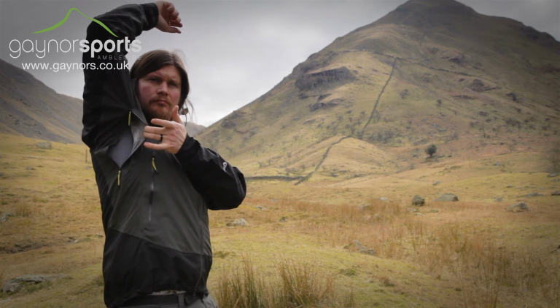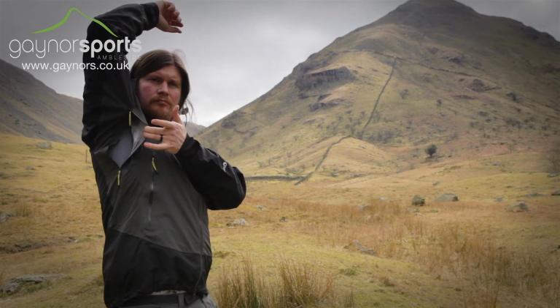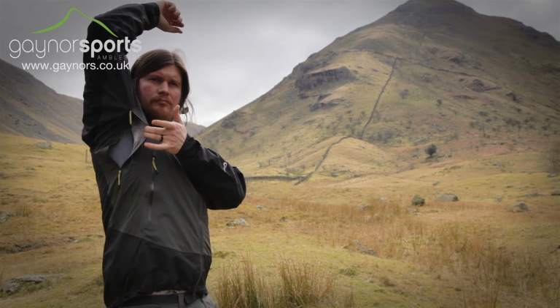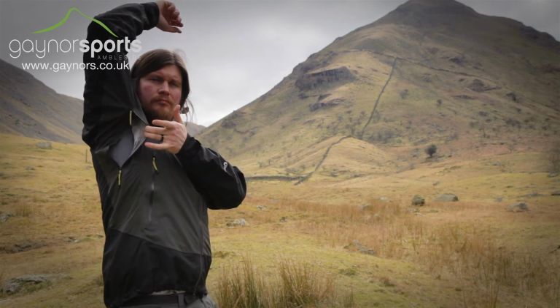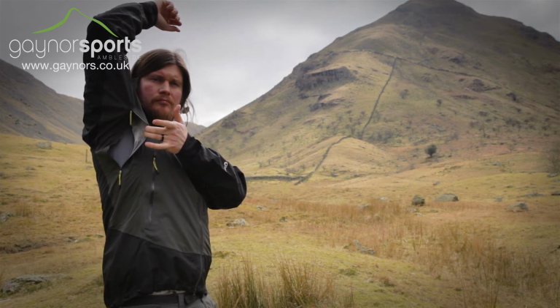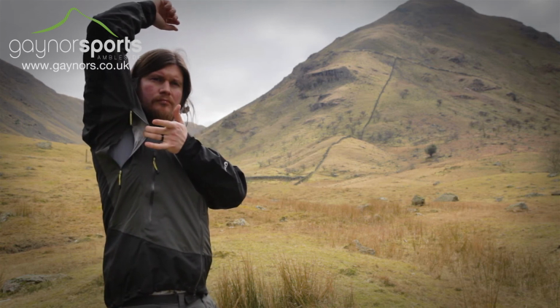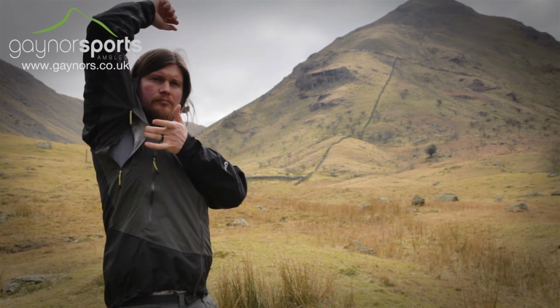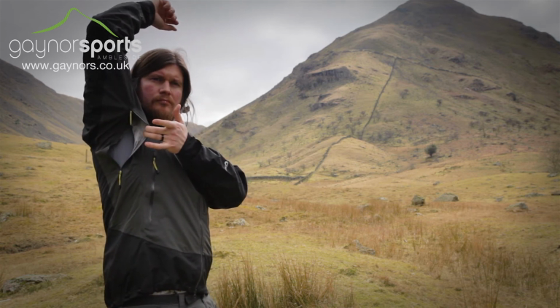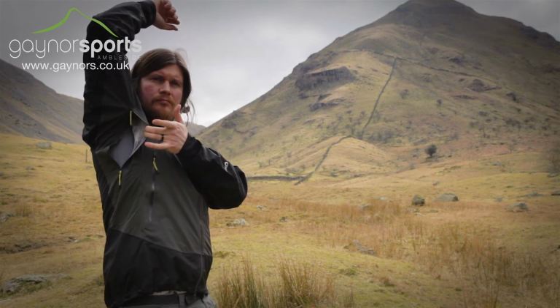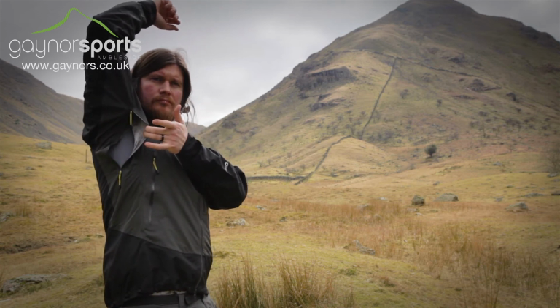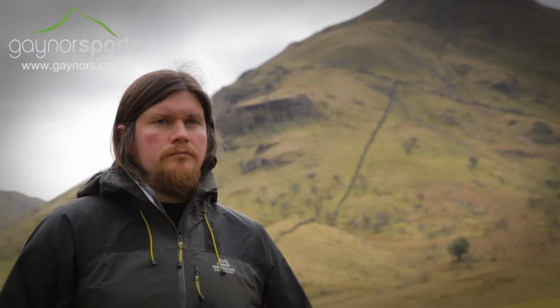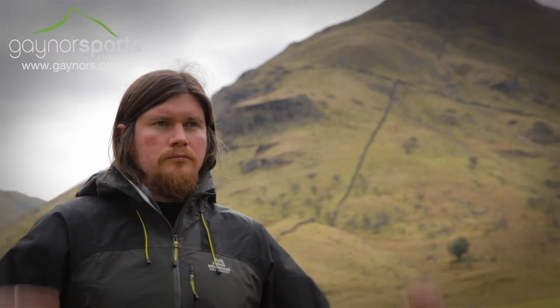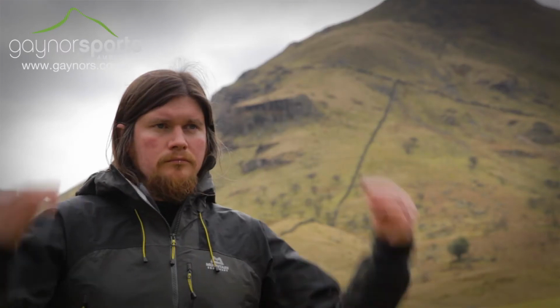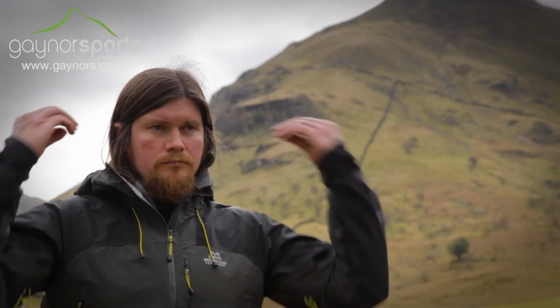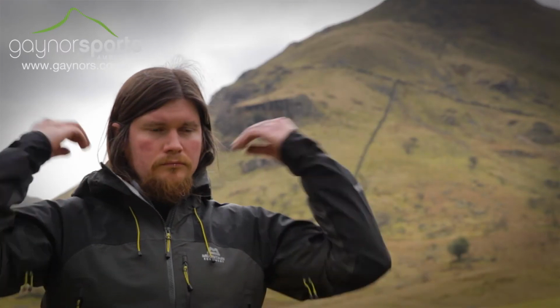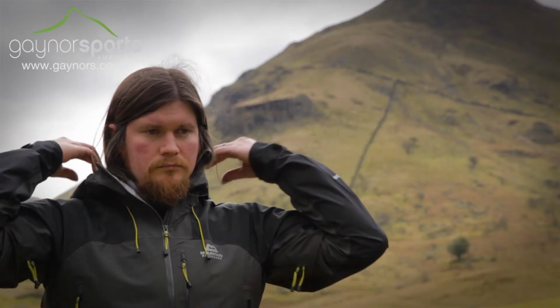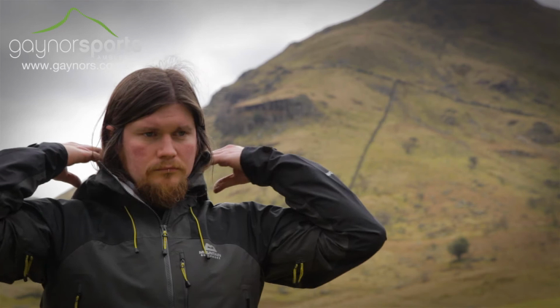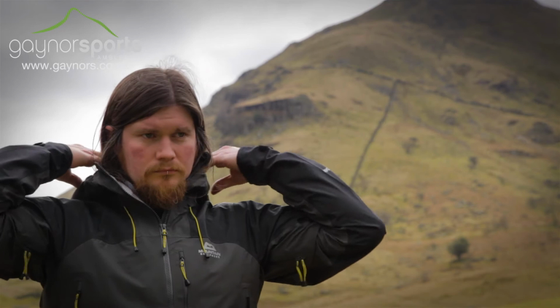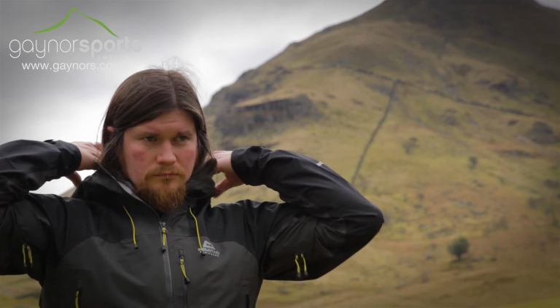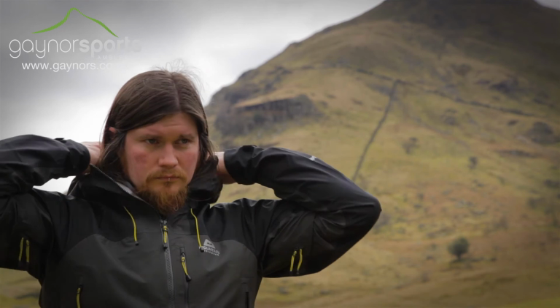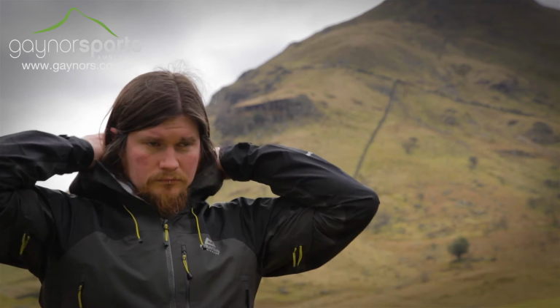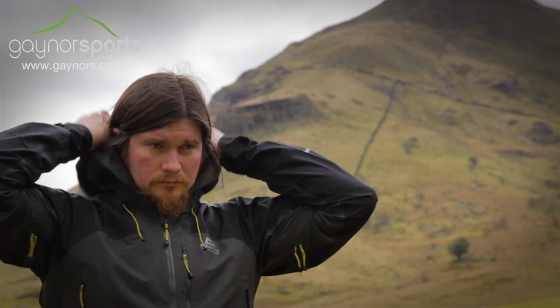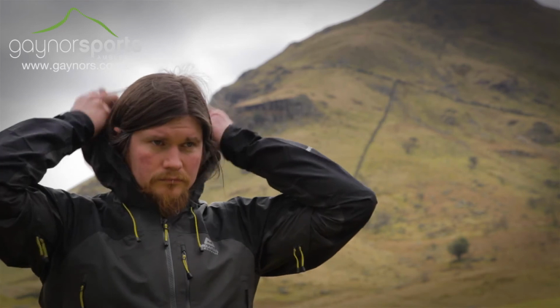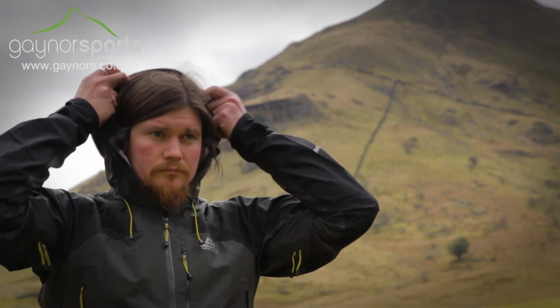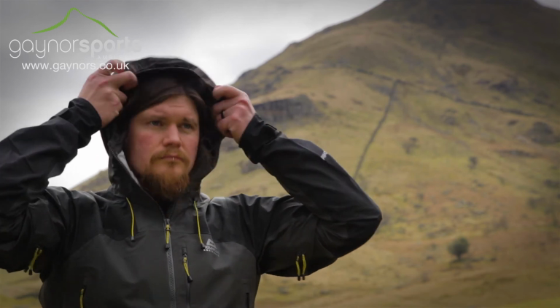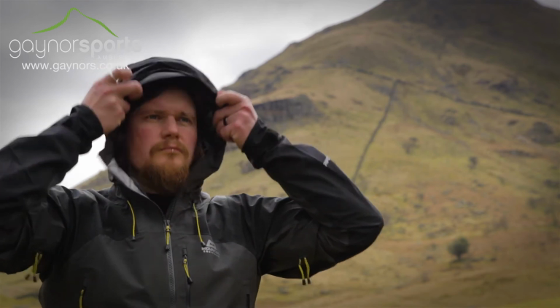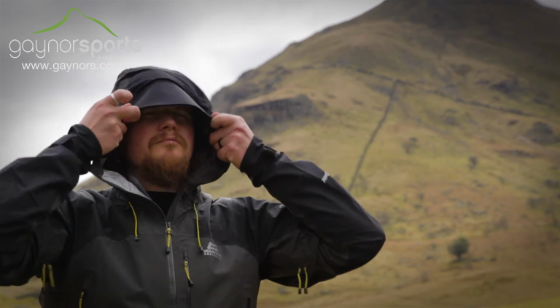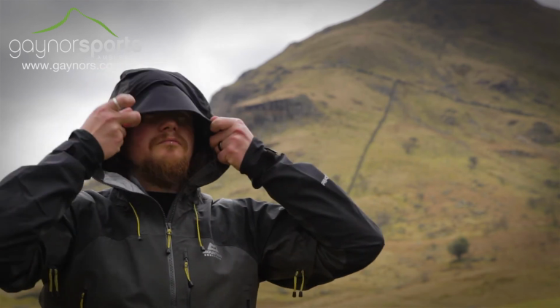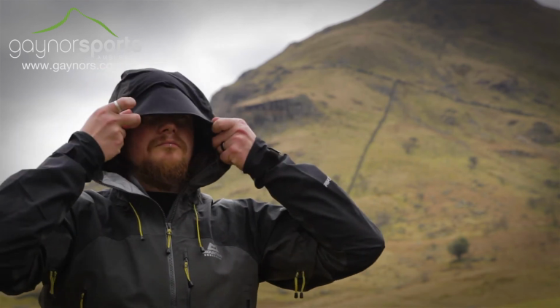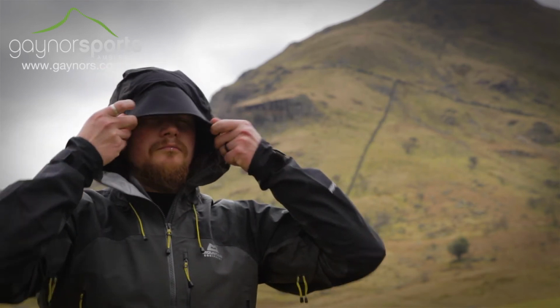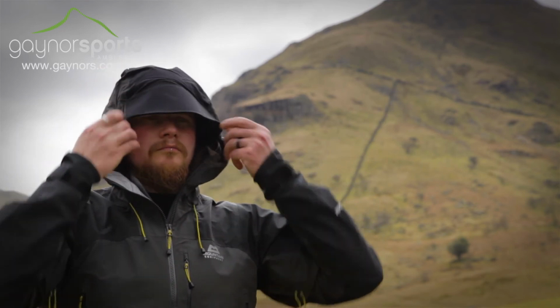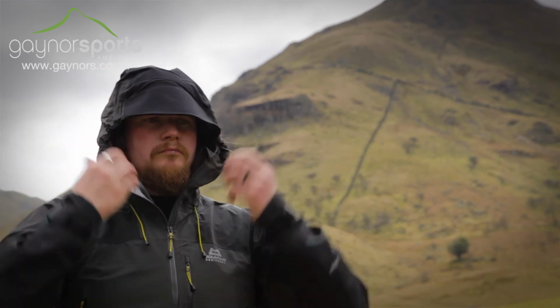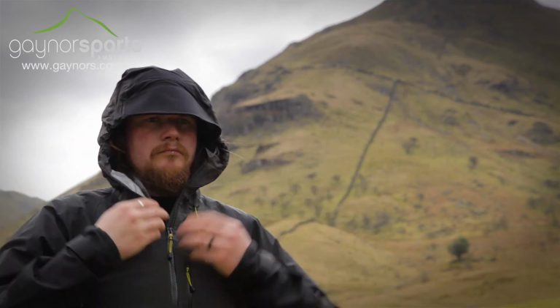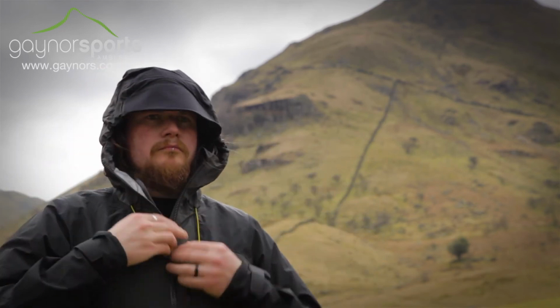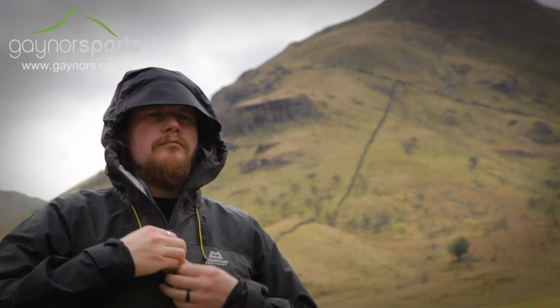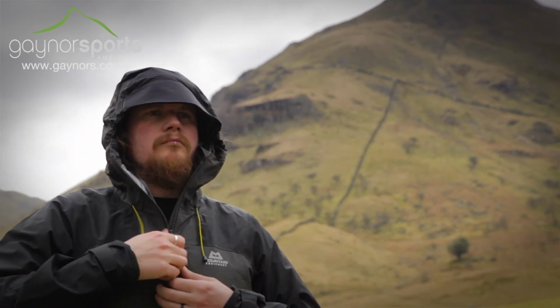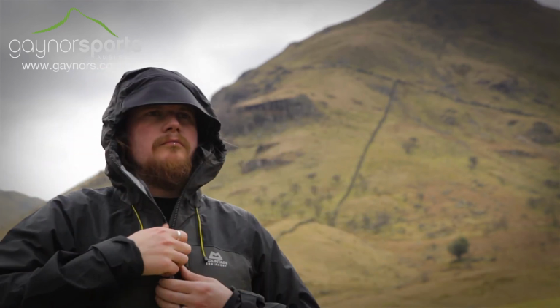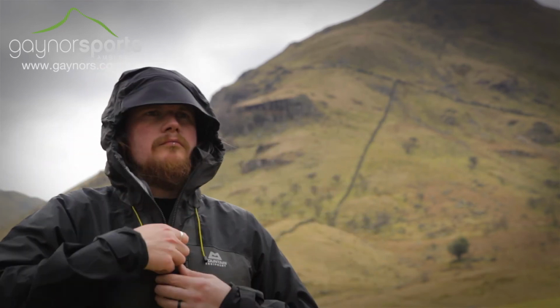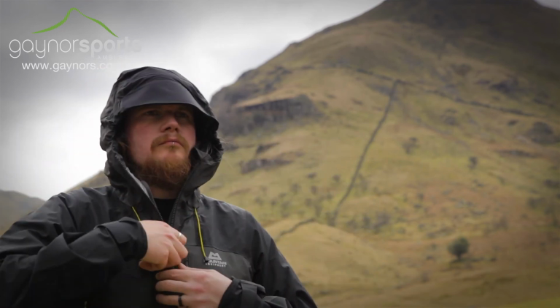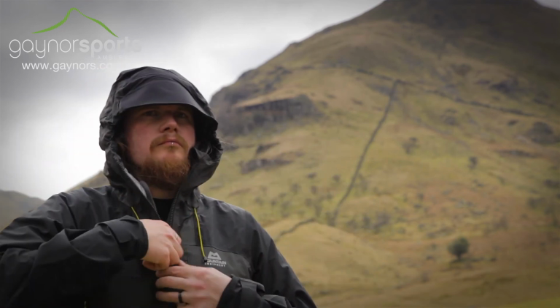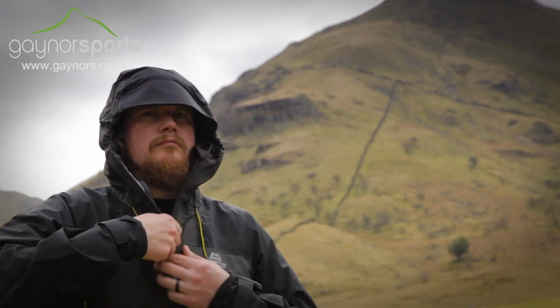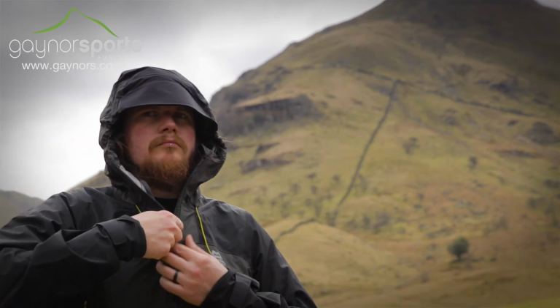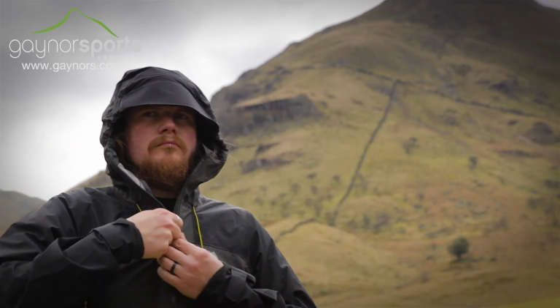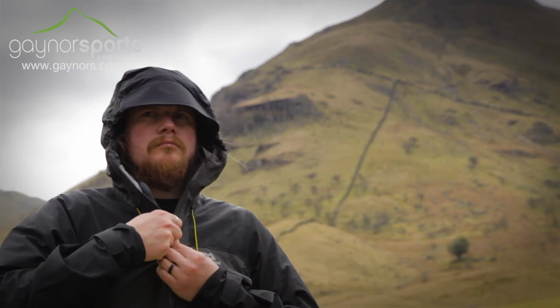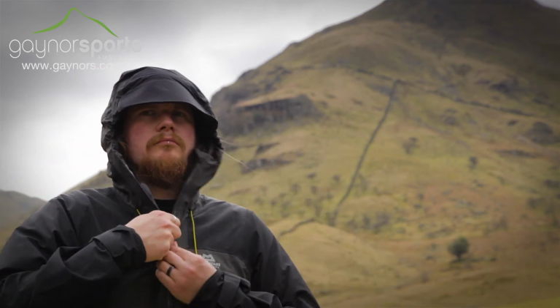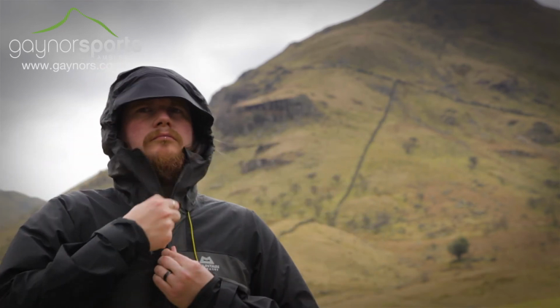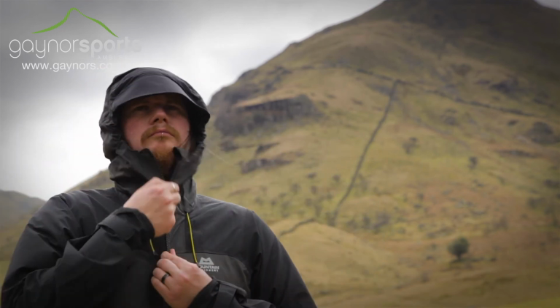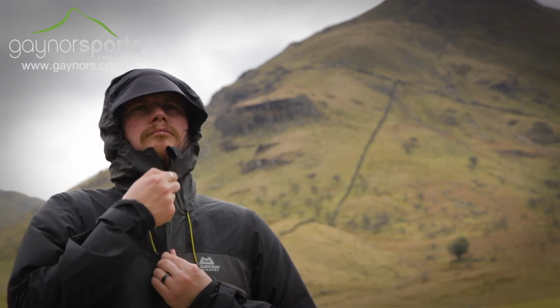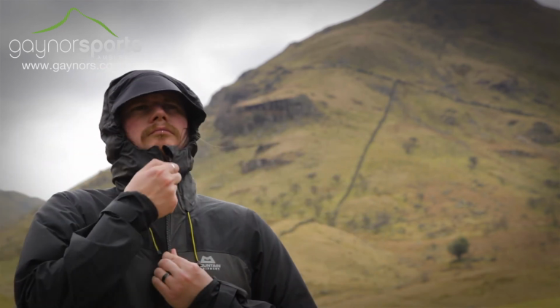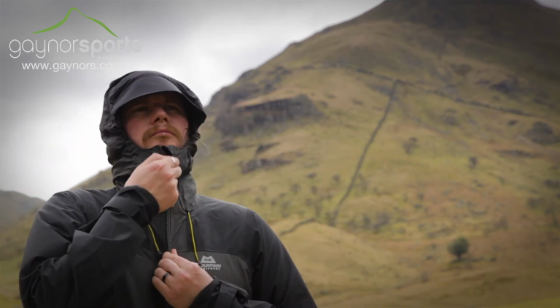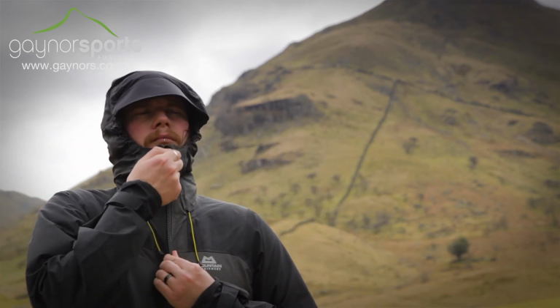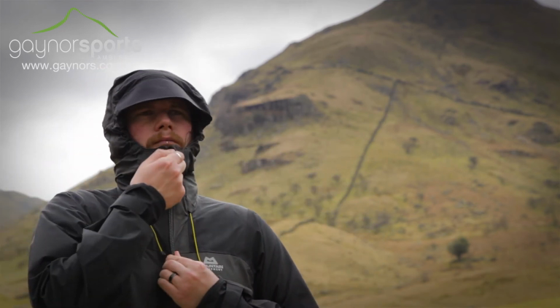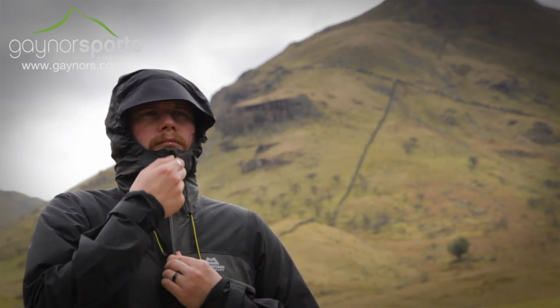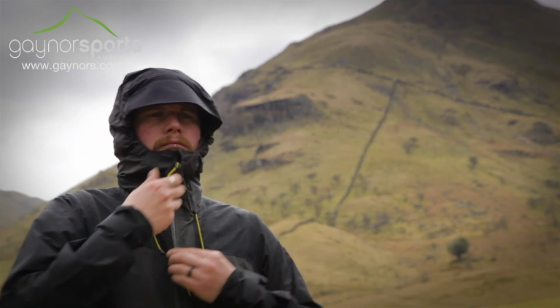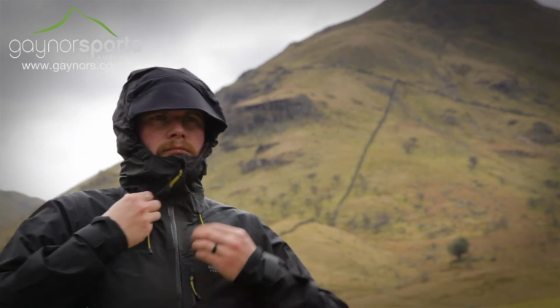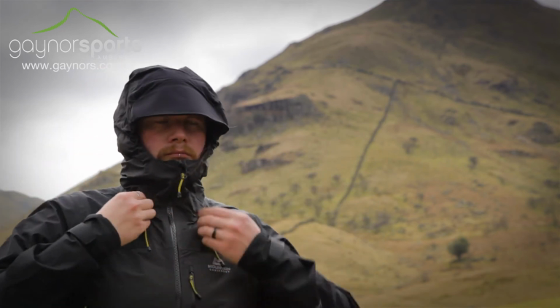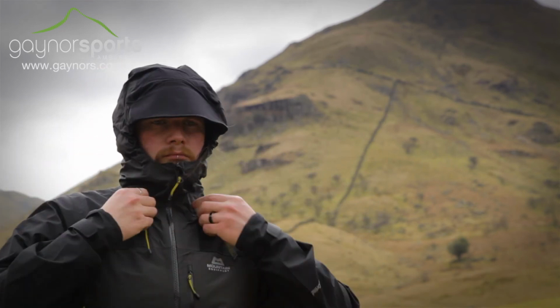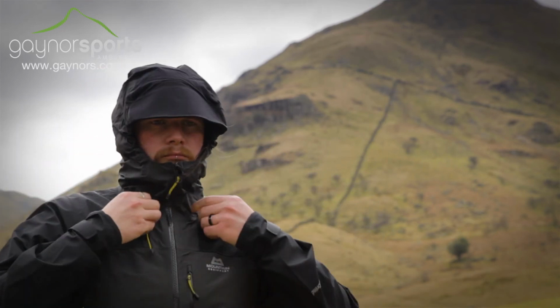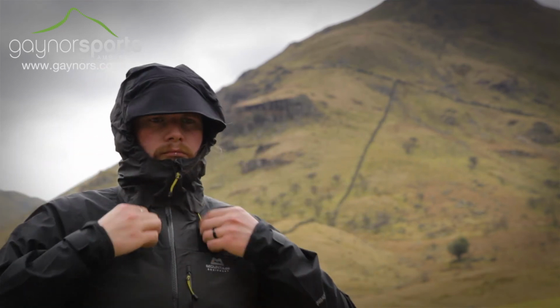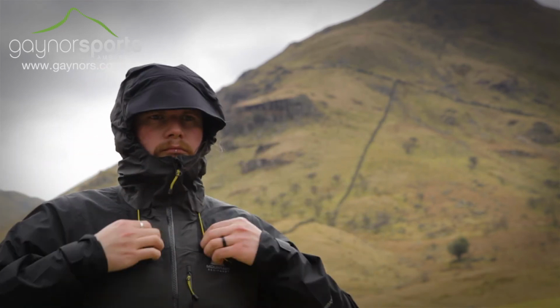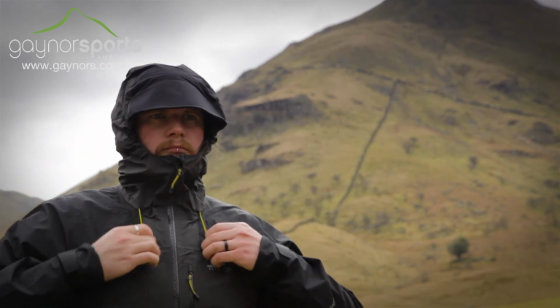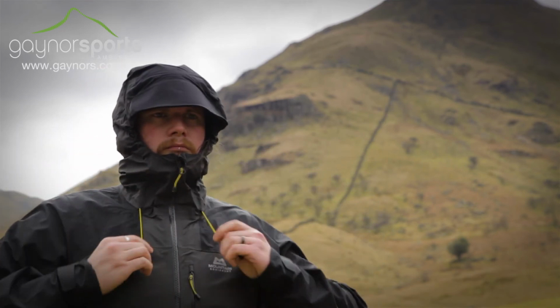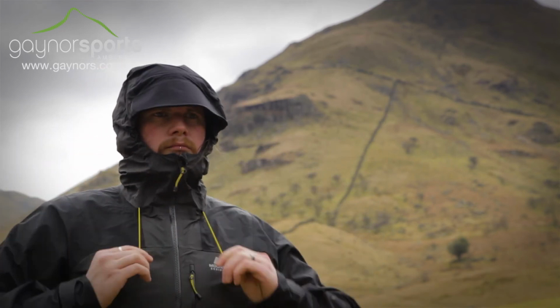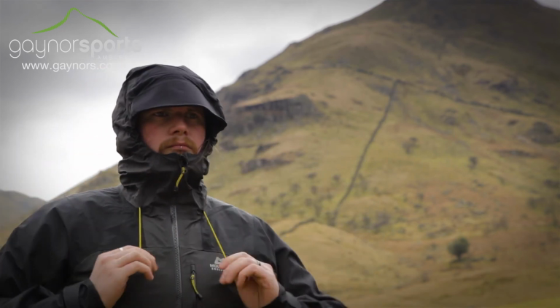There's a helmet compatible mountain hood, which is fully adjustable for the perfect fit, and features a stiffened peak for better weather protection.